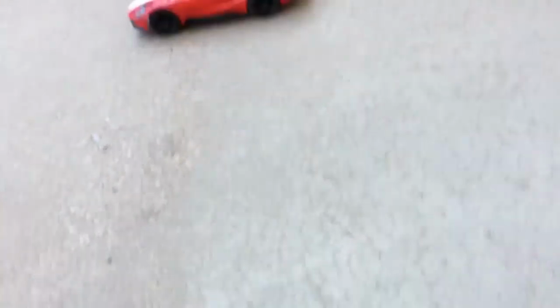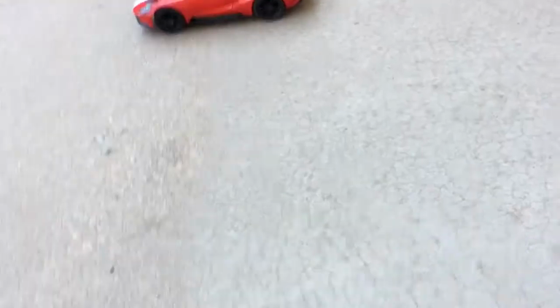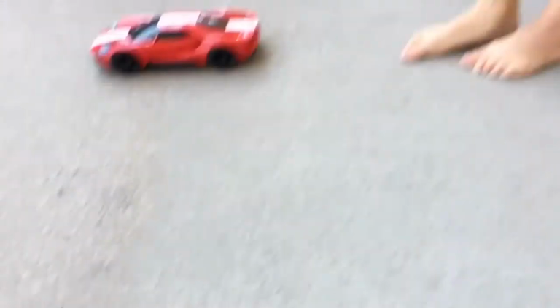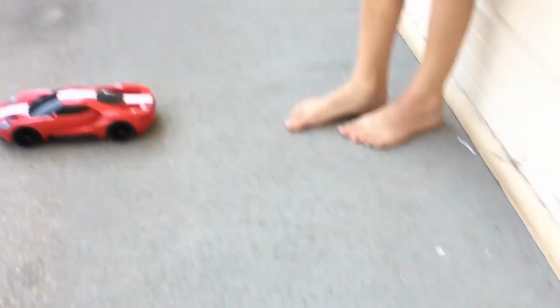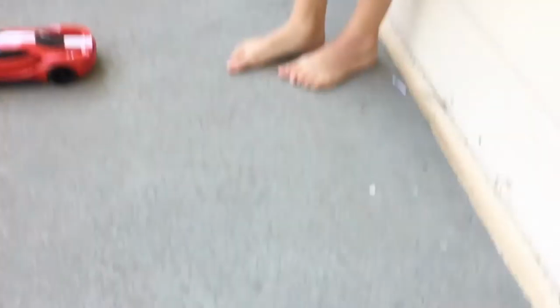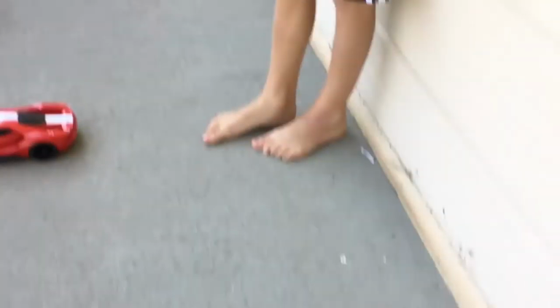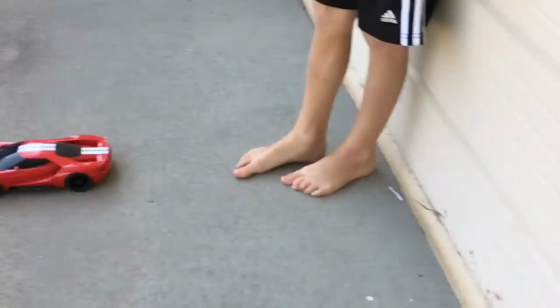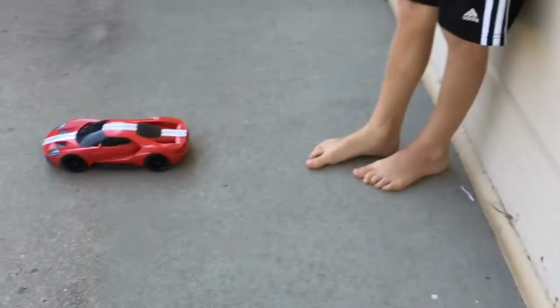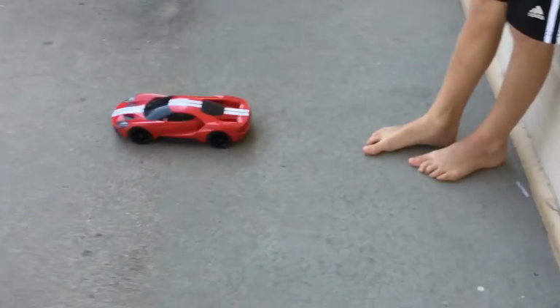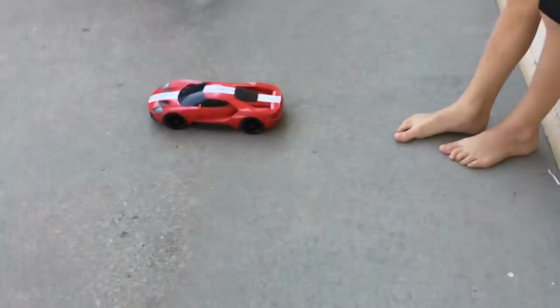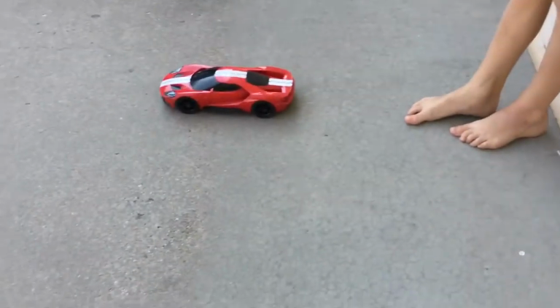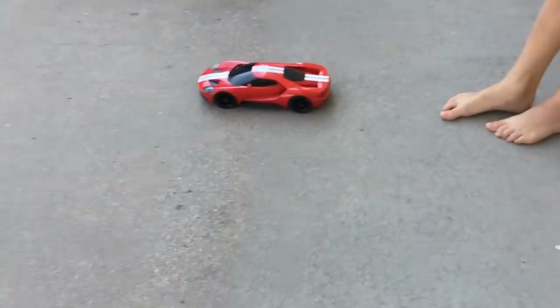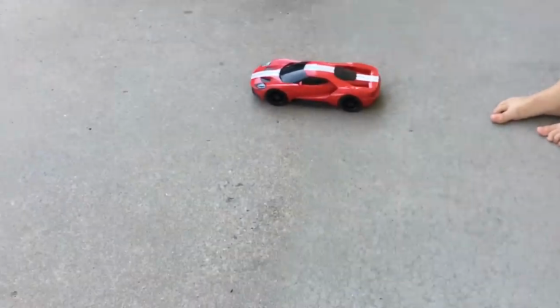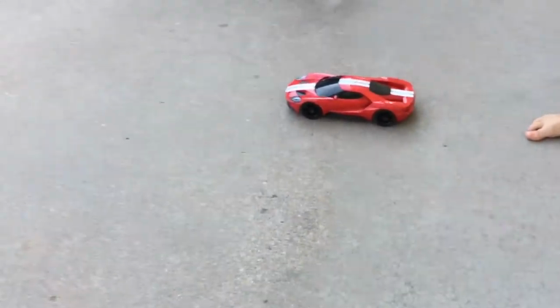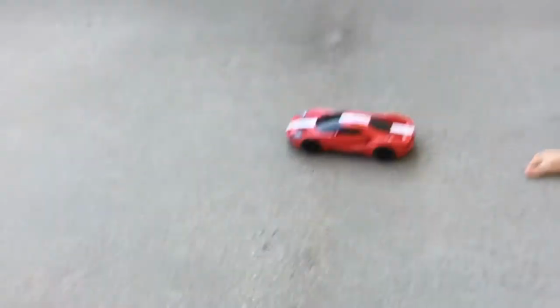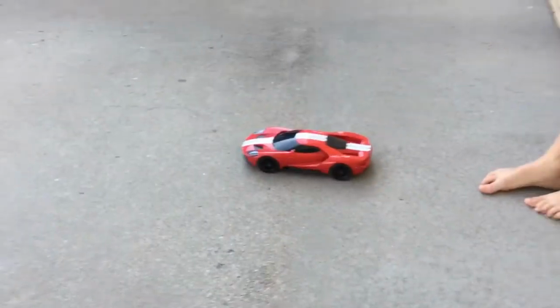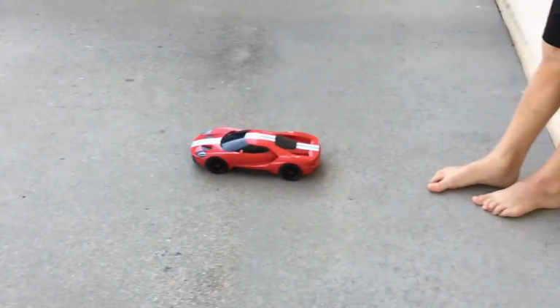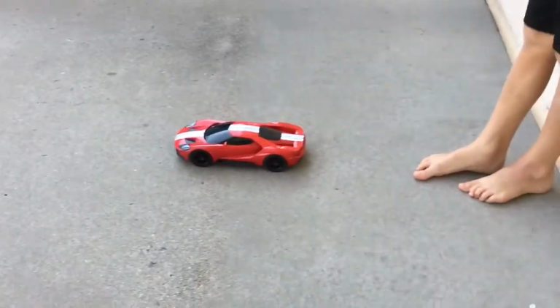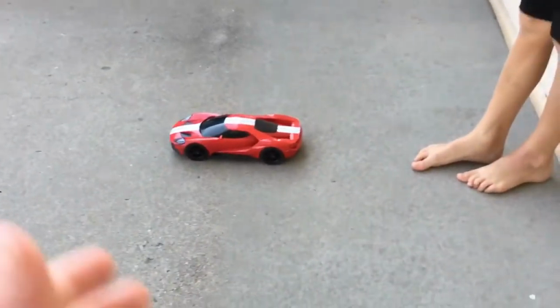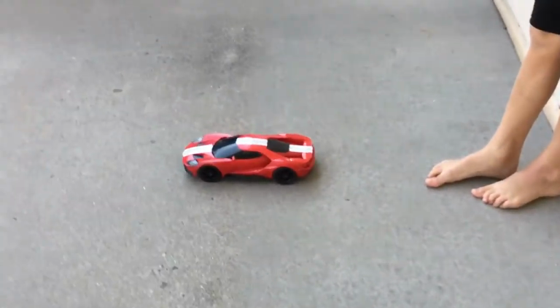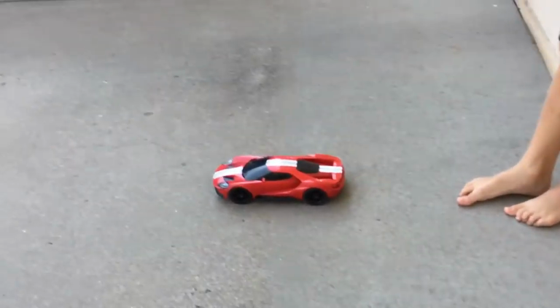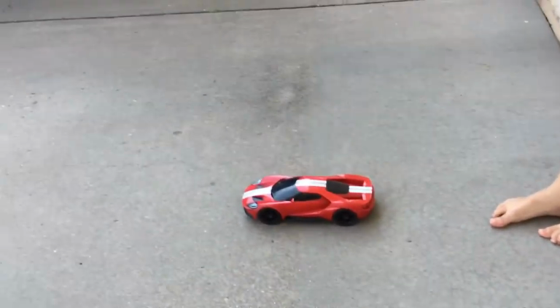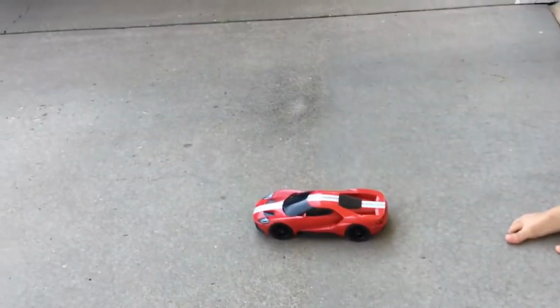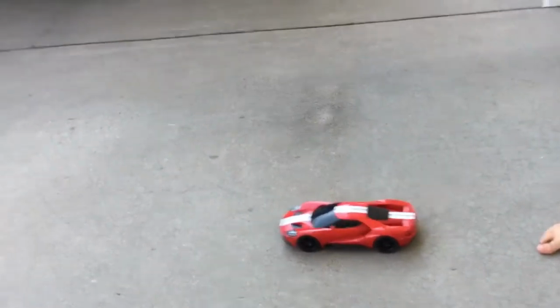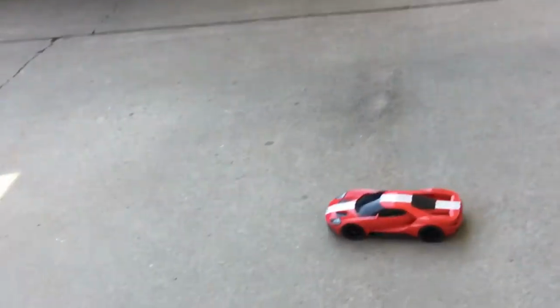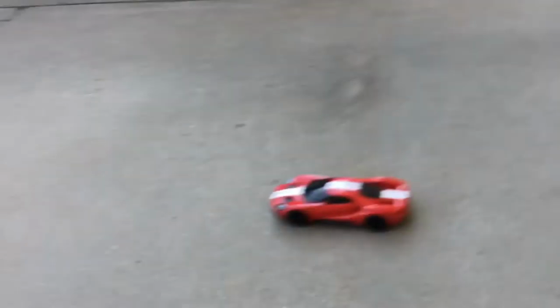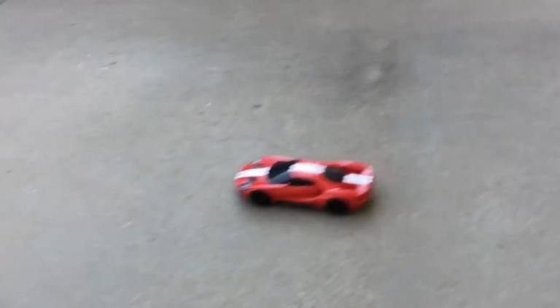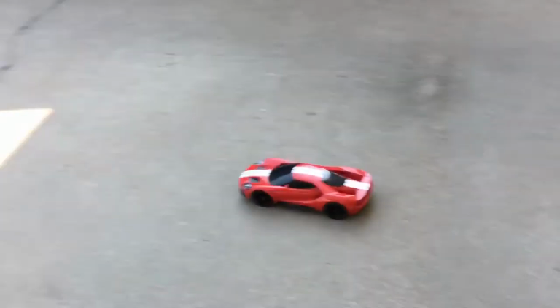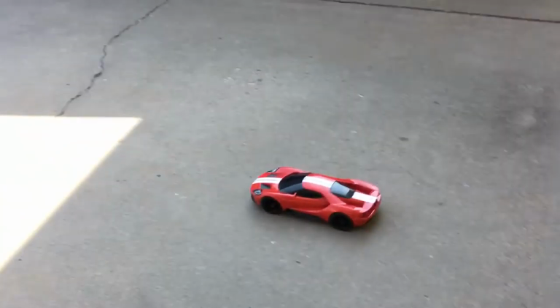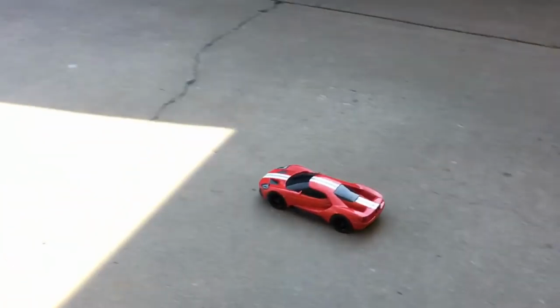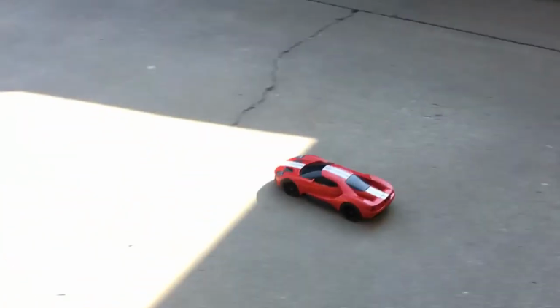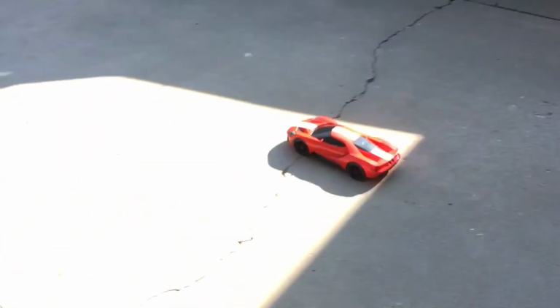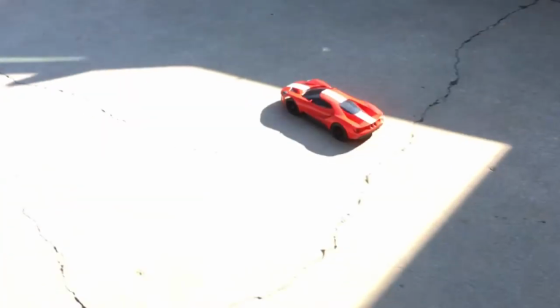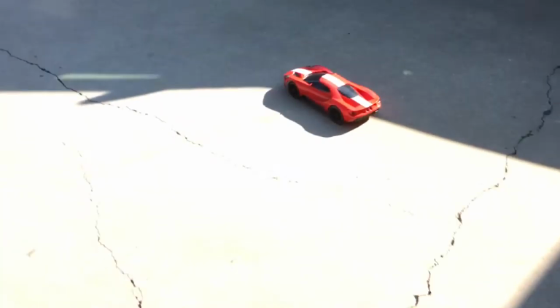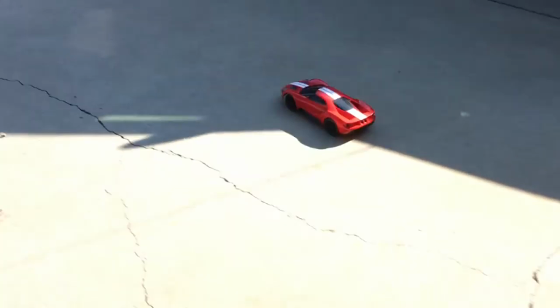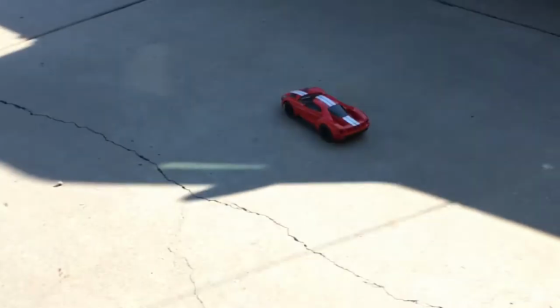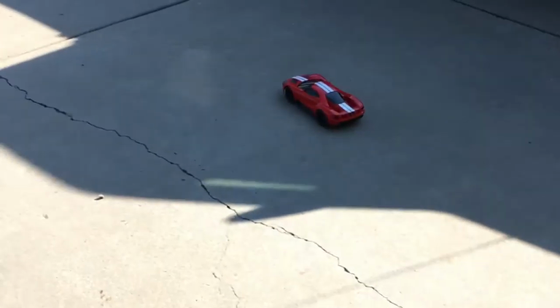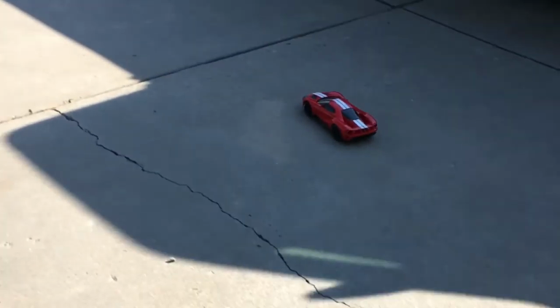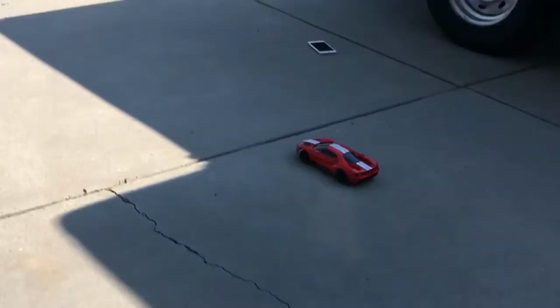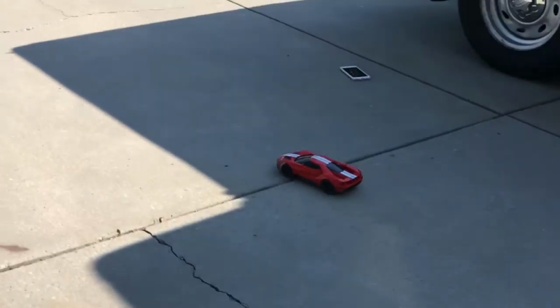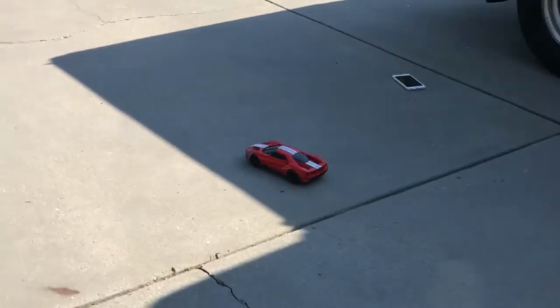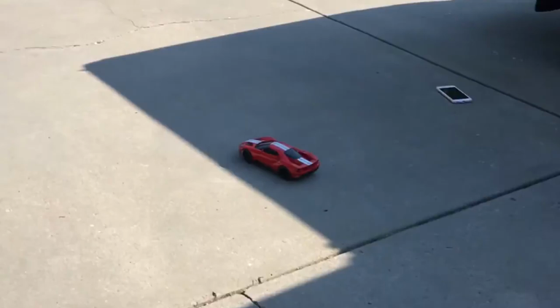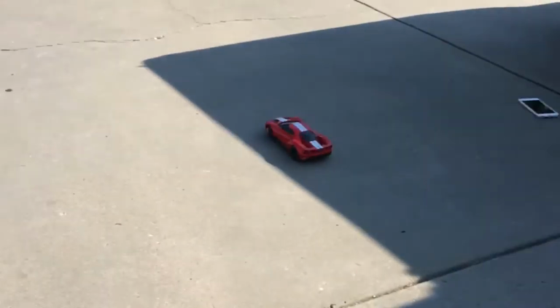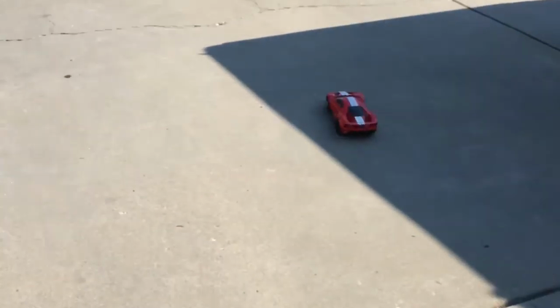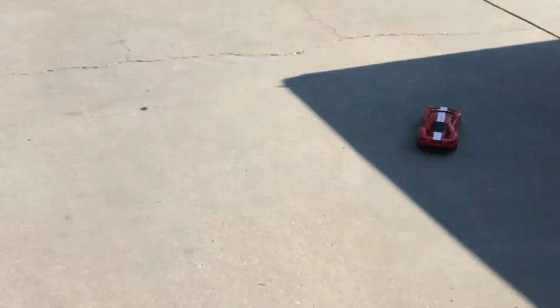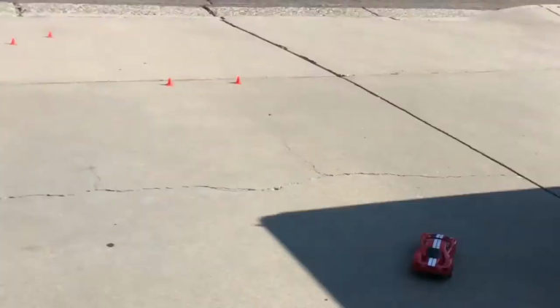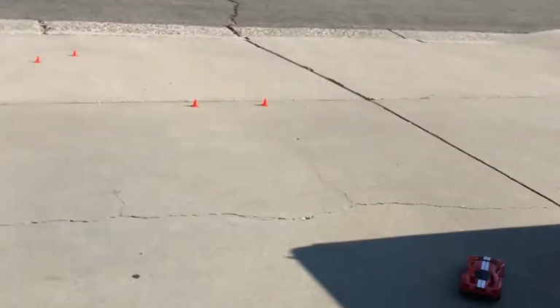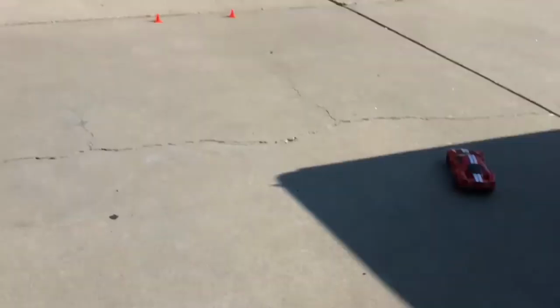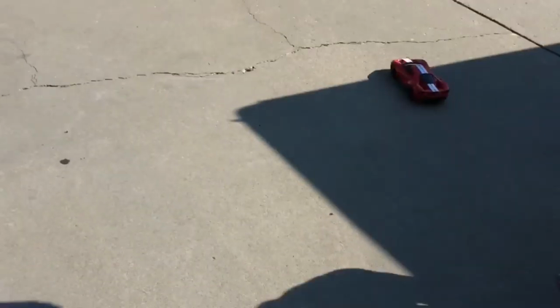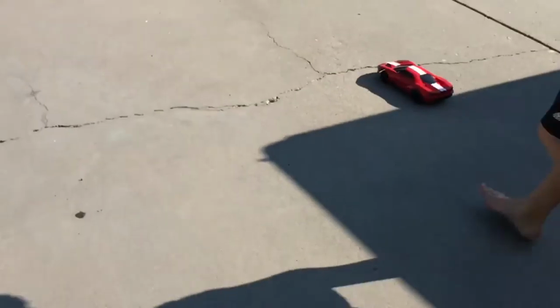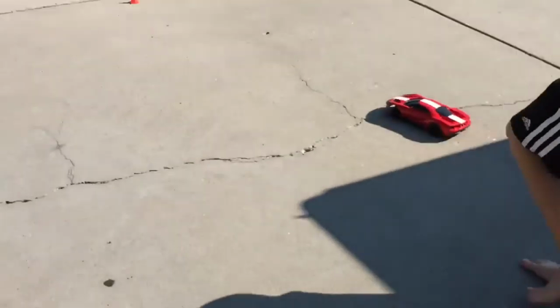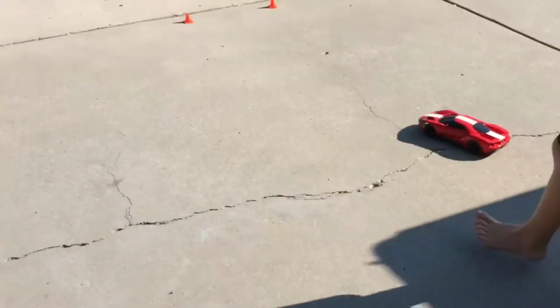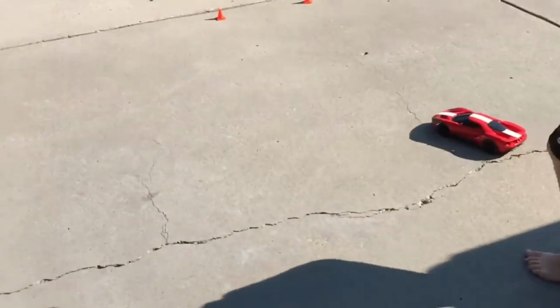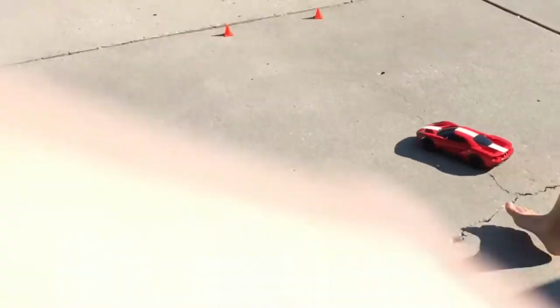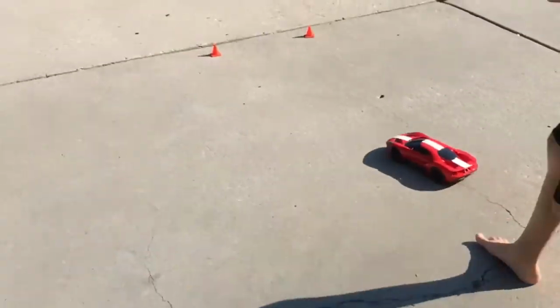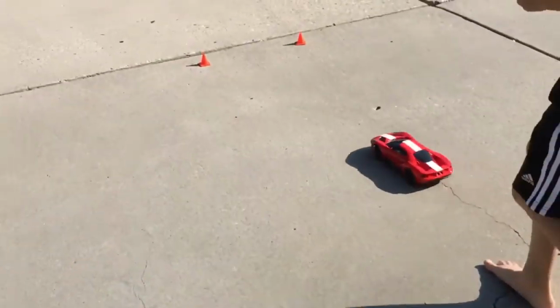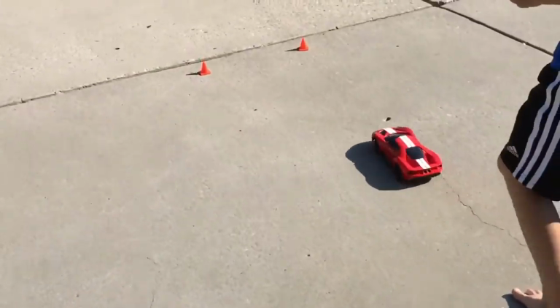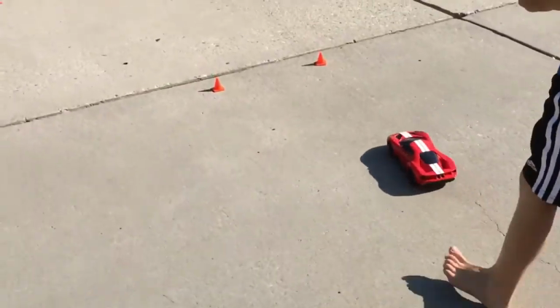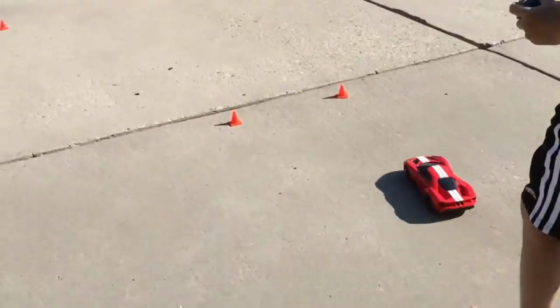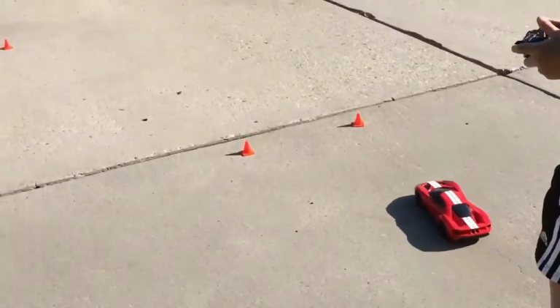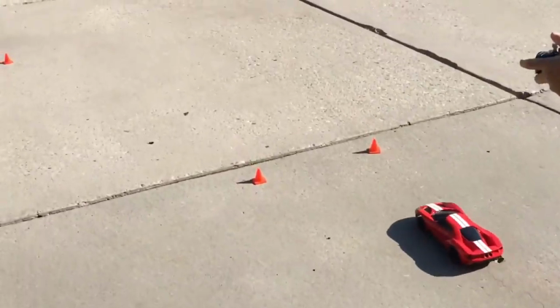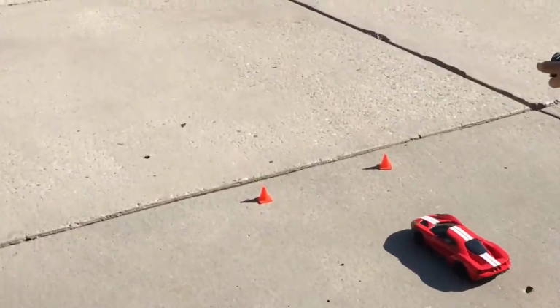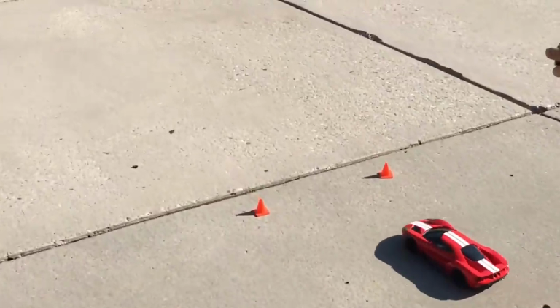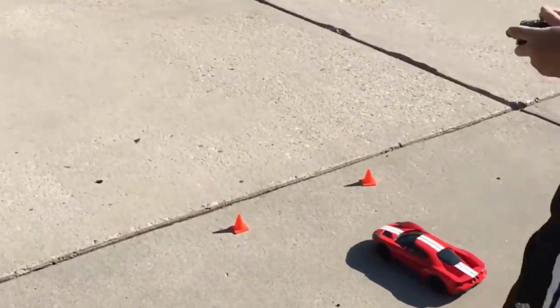Okay, on your marks, set, go! Okay, you can't hit the cones — I know.